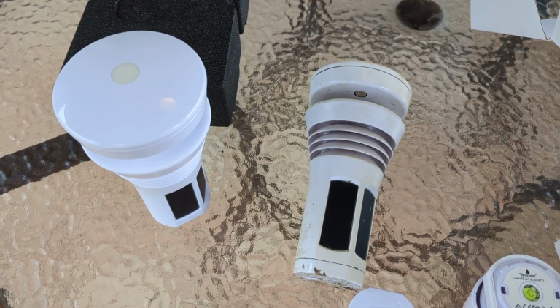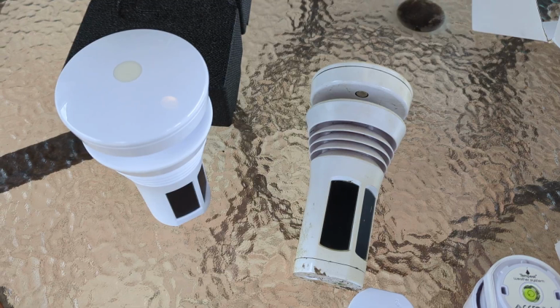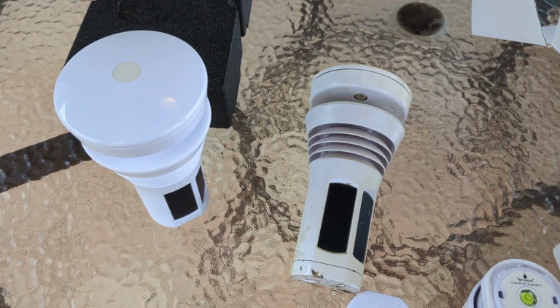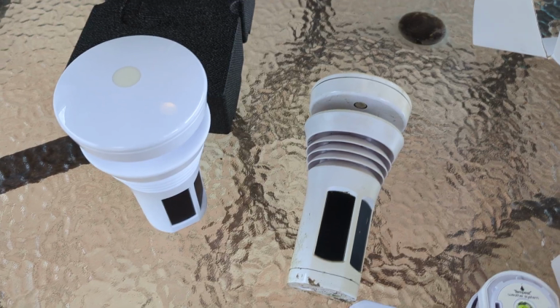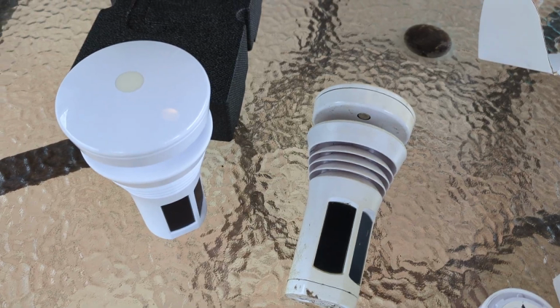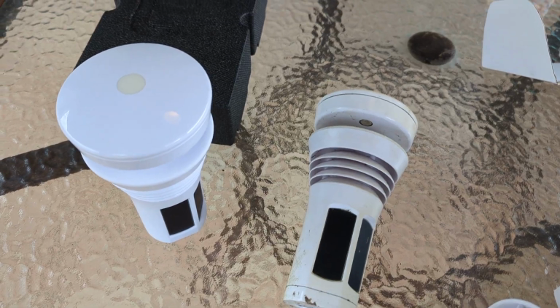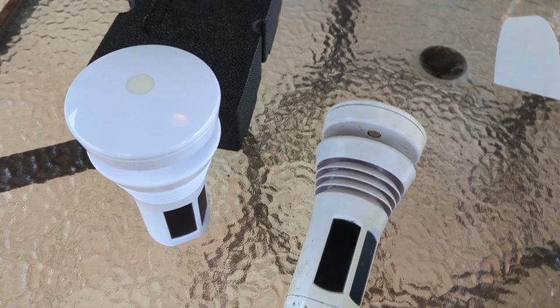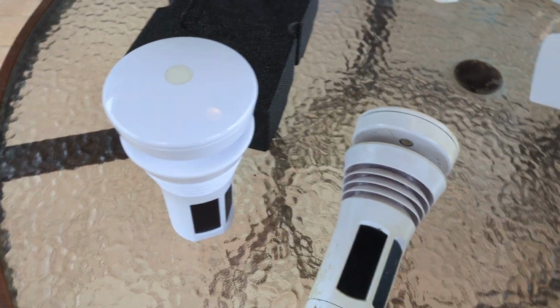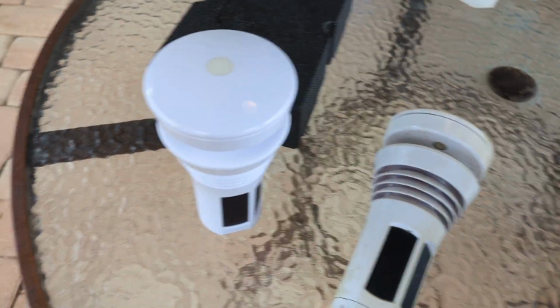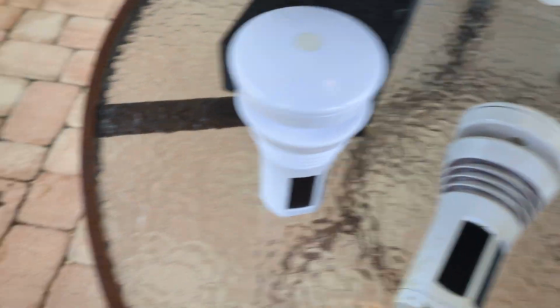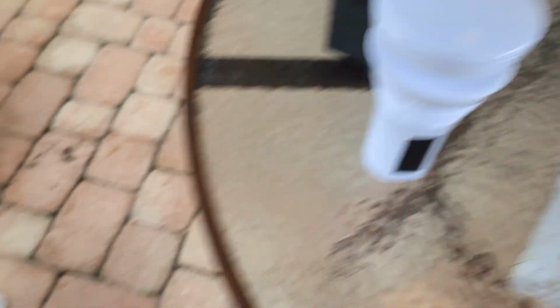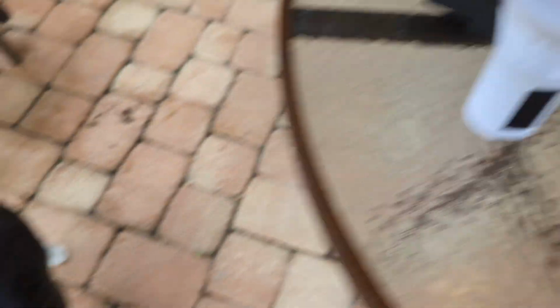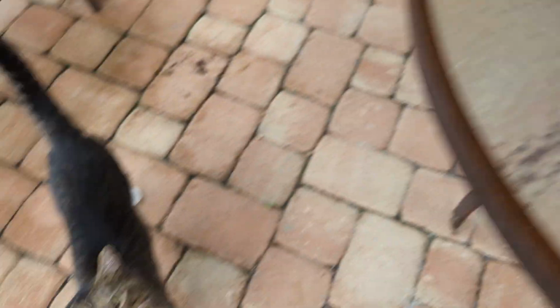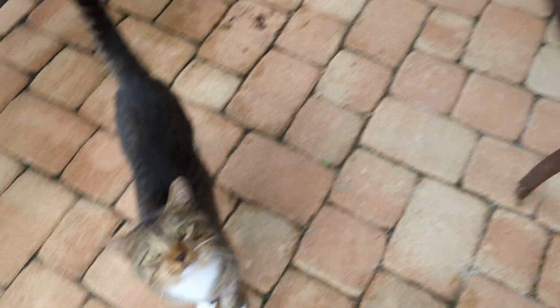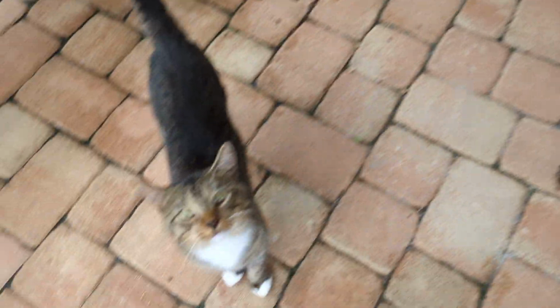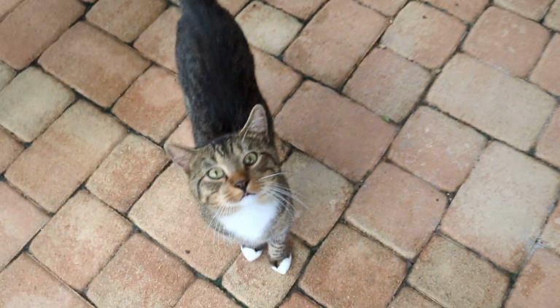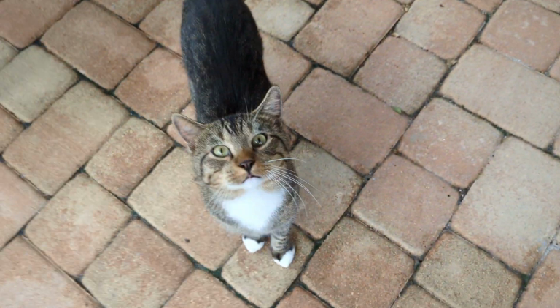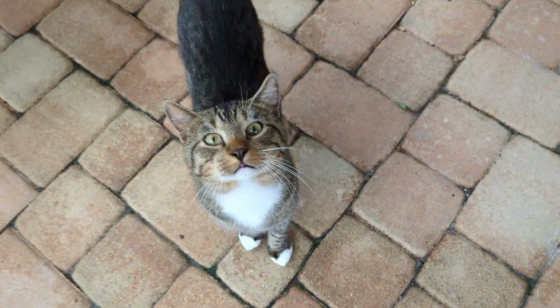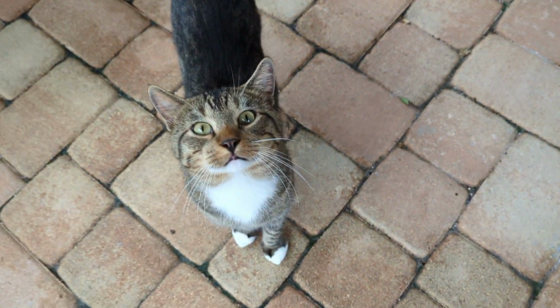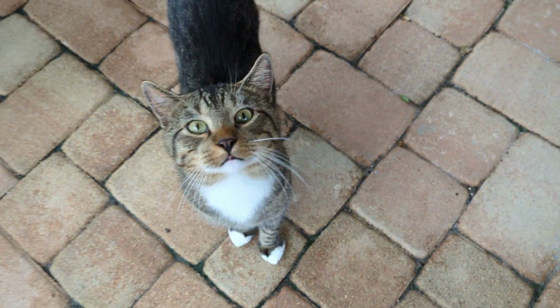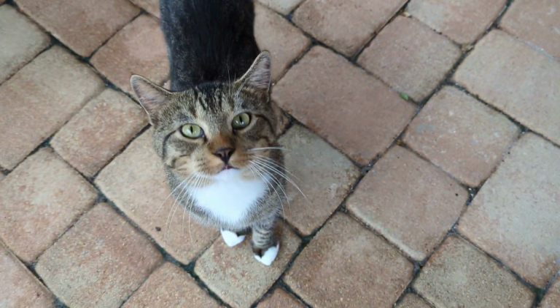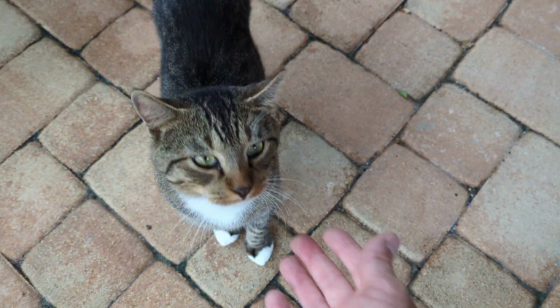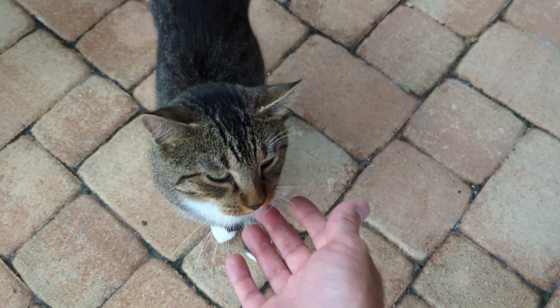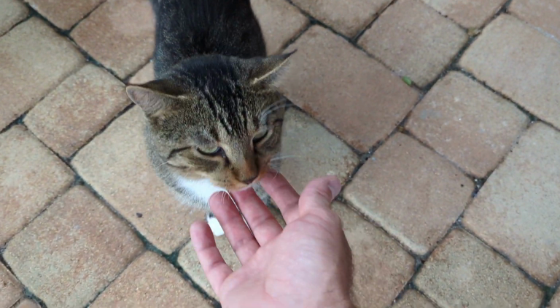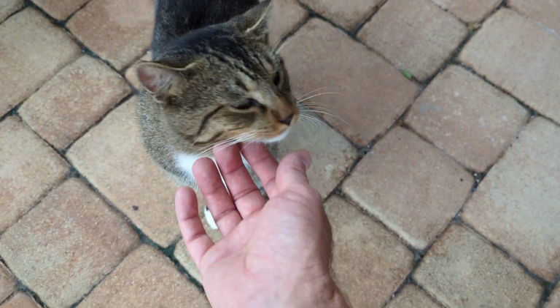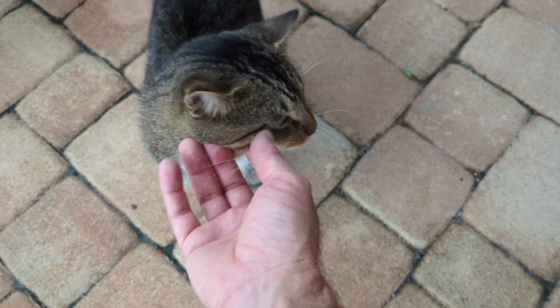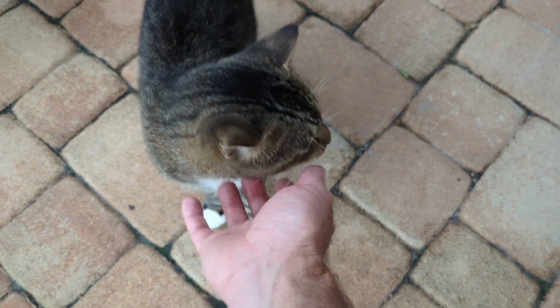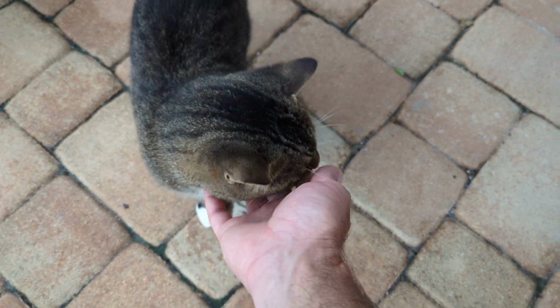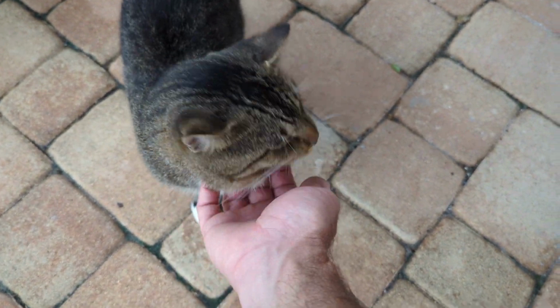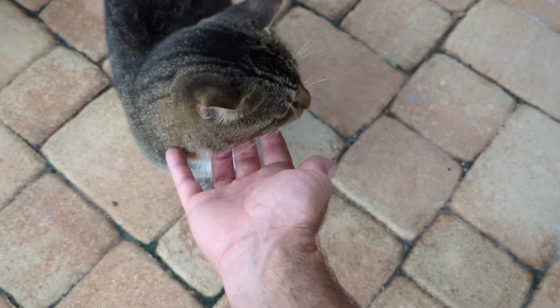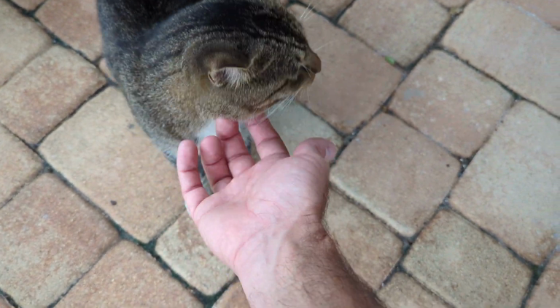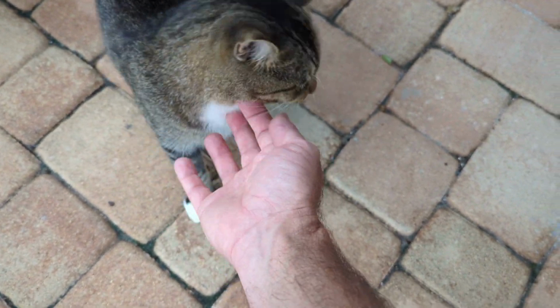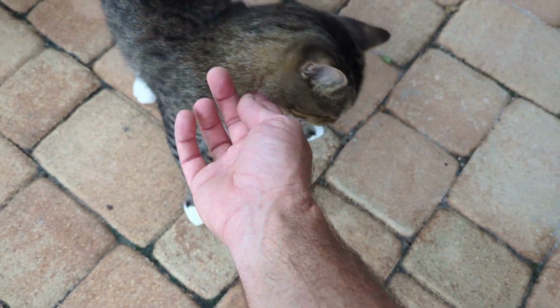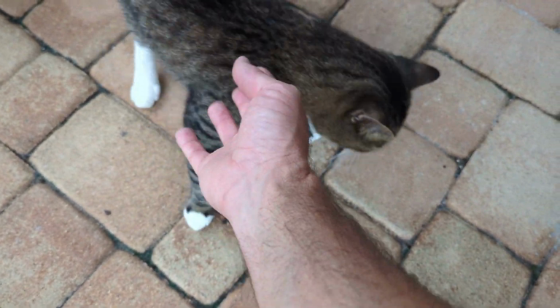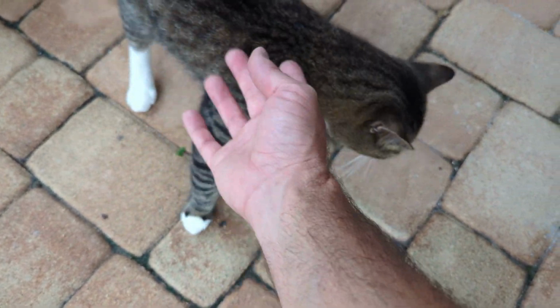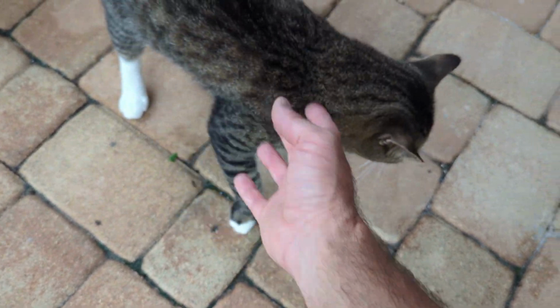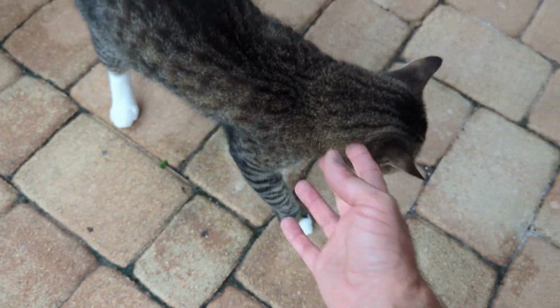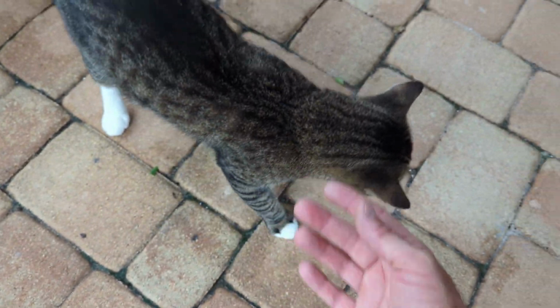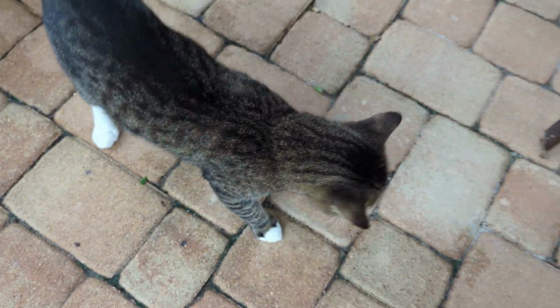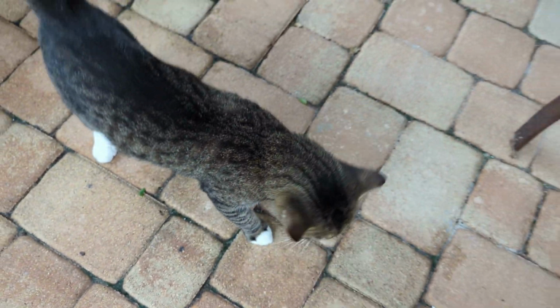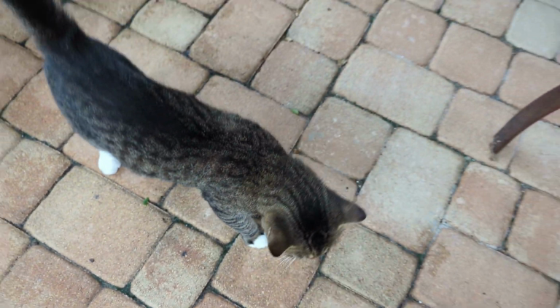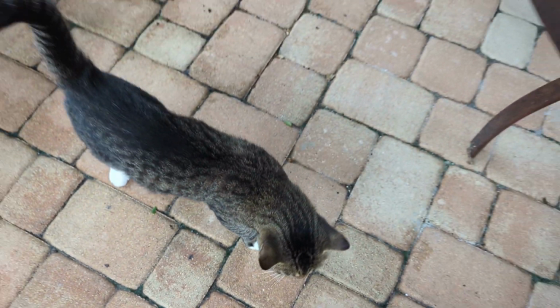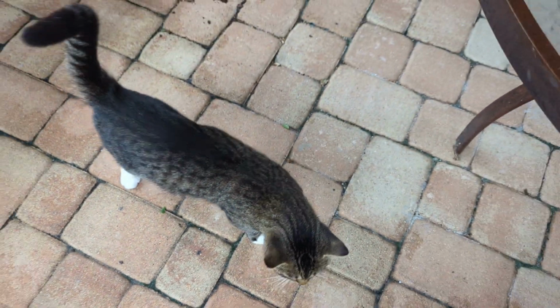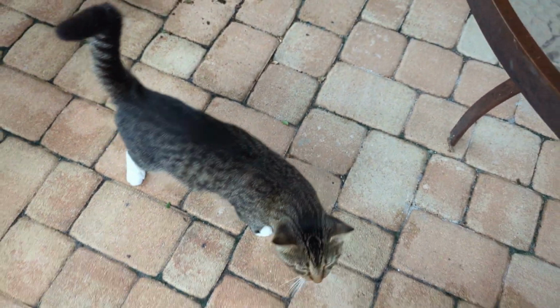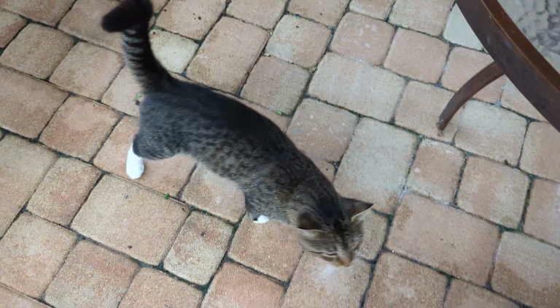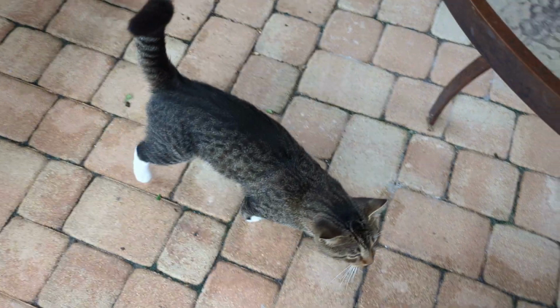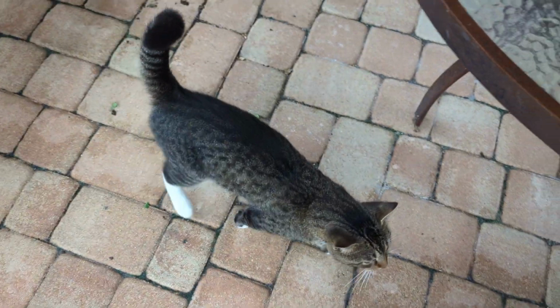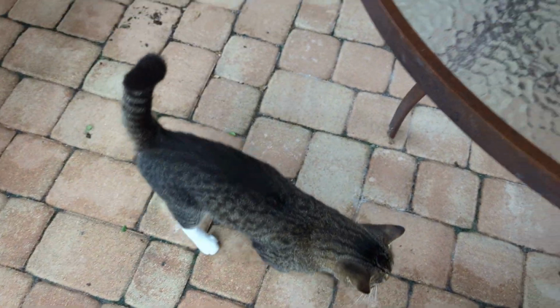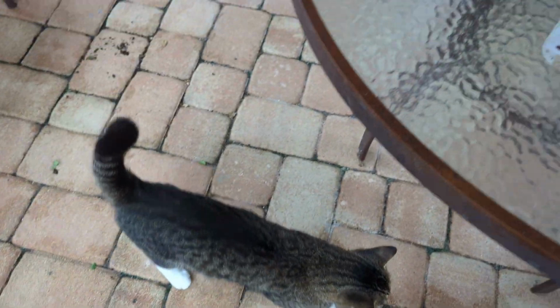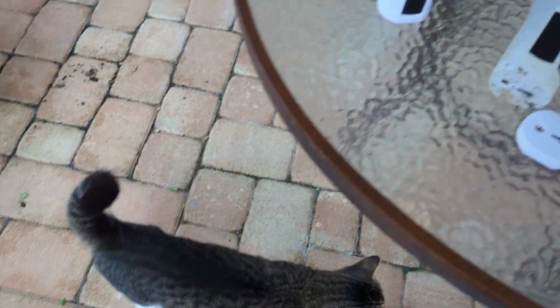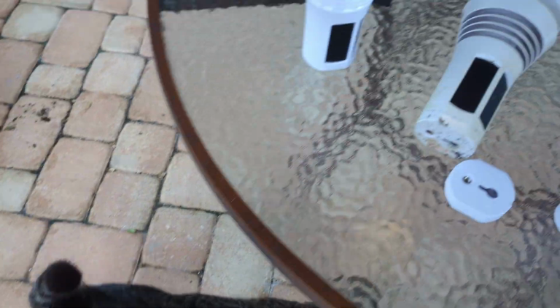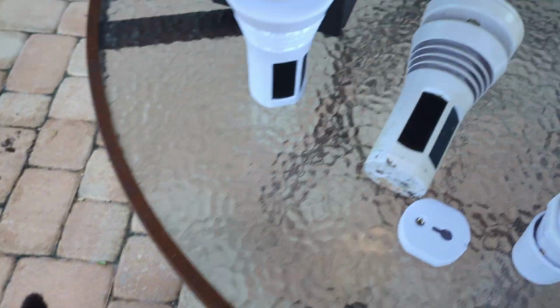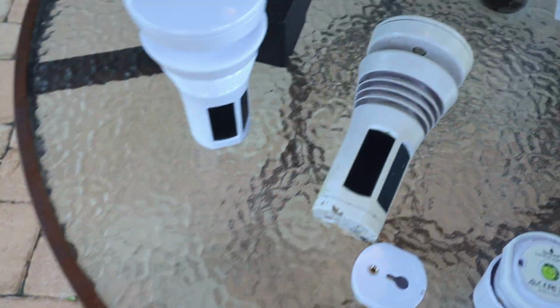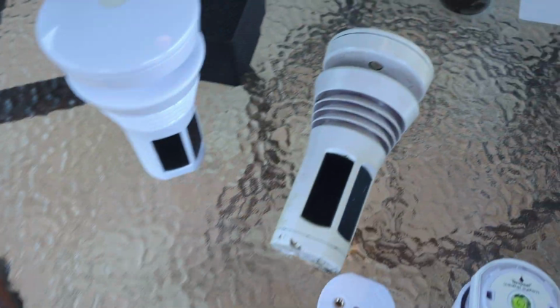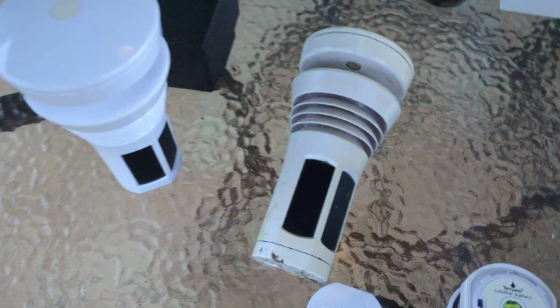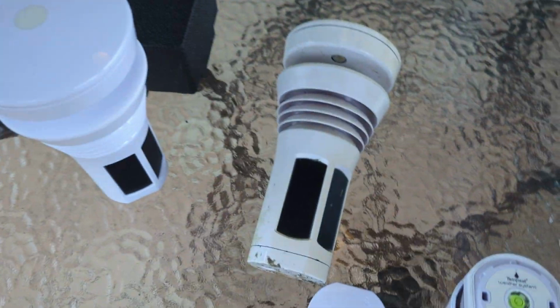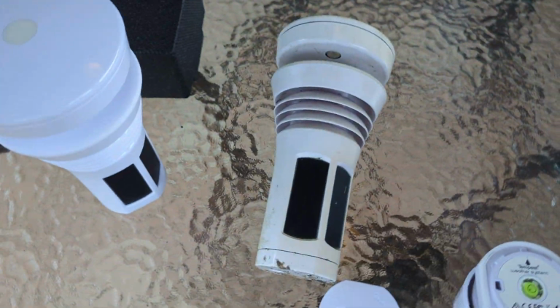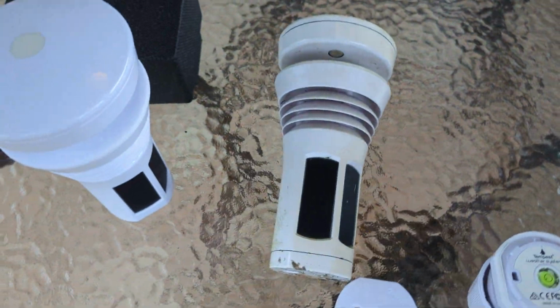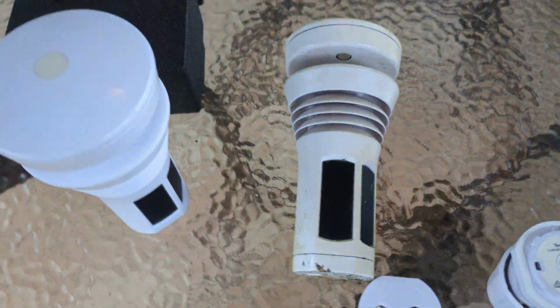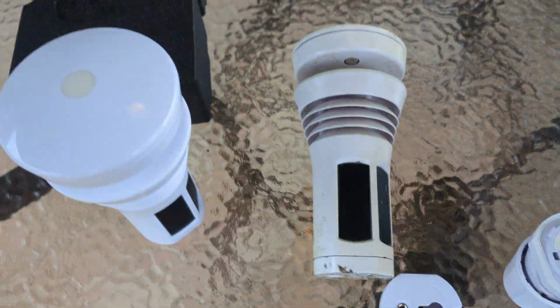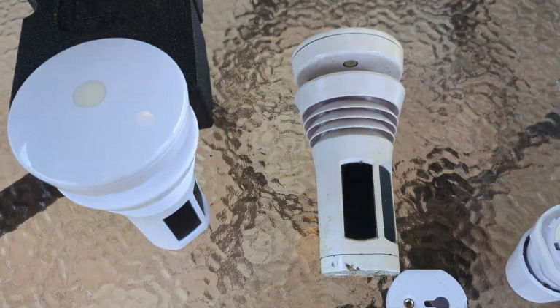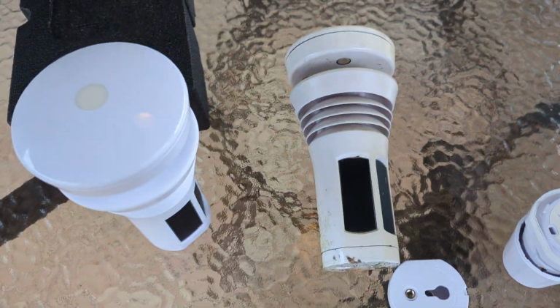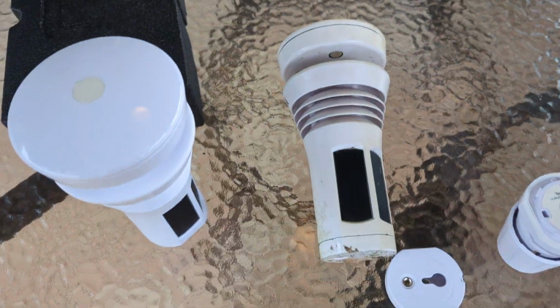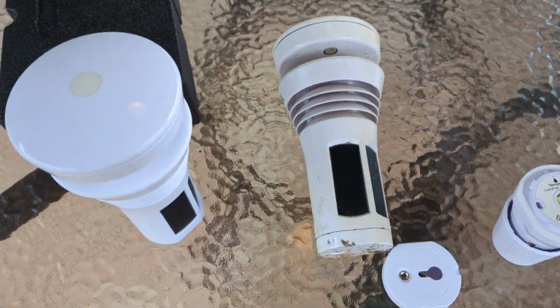Hey Boots, you want to say goodbye? Bootsy, baby! That's Boots — he's a good boy. All right guys, that's it.